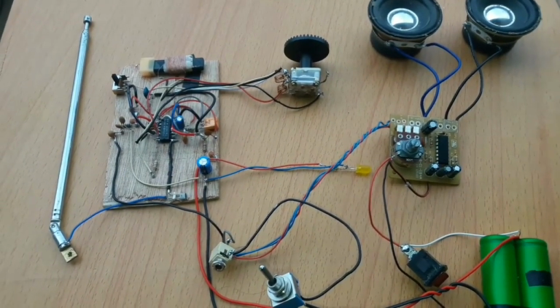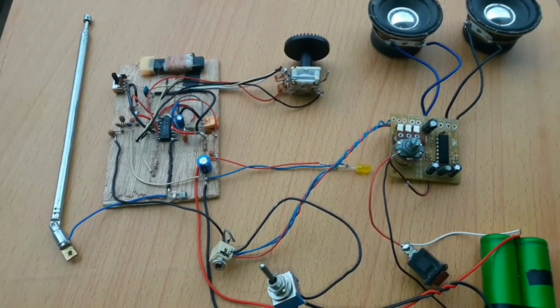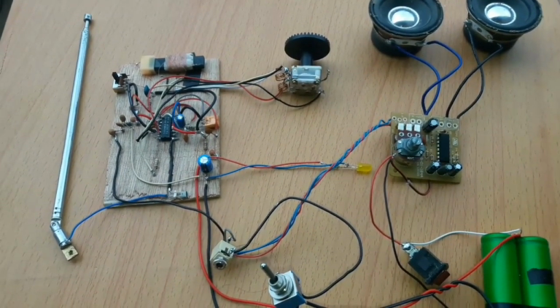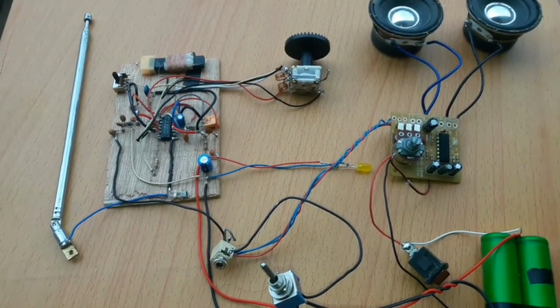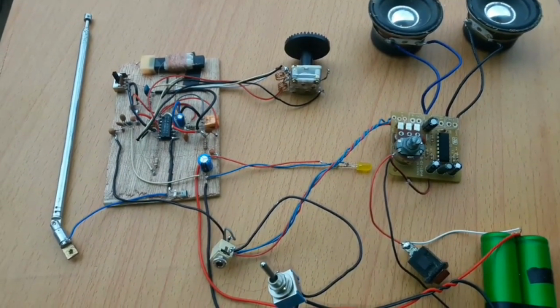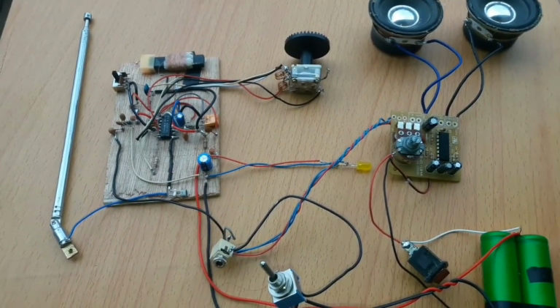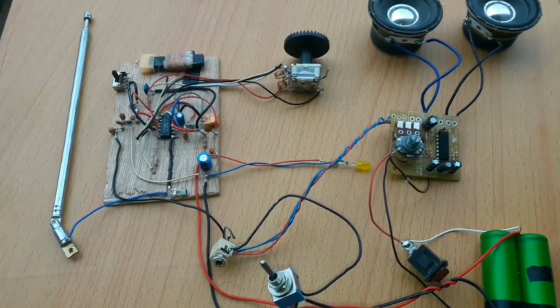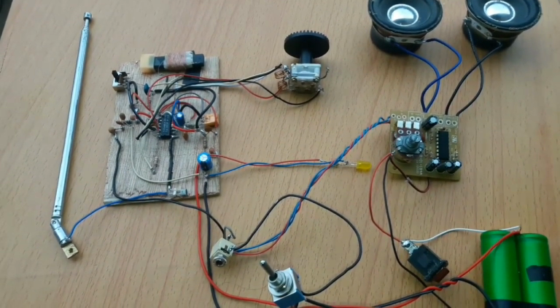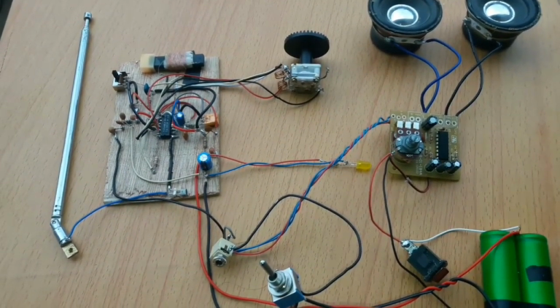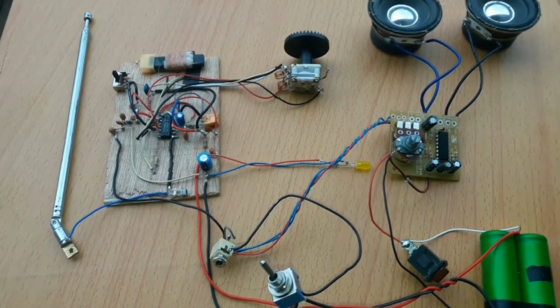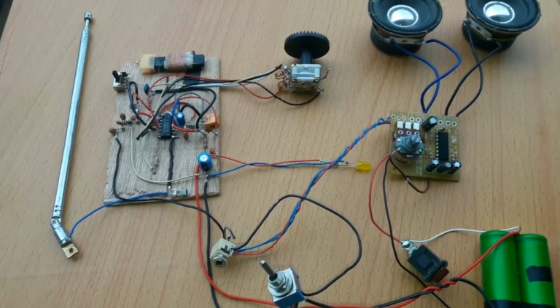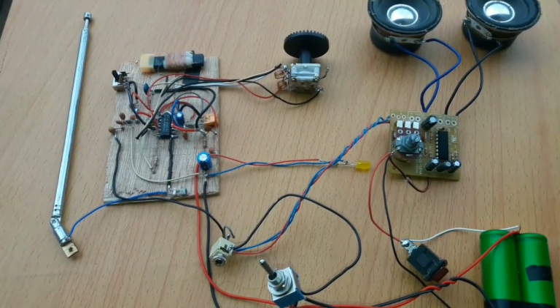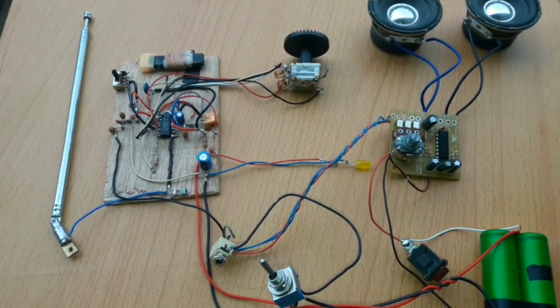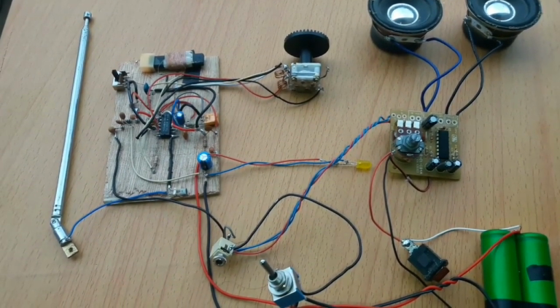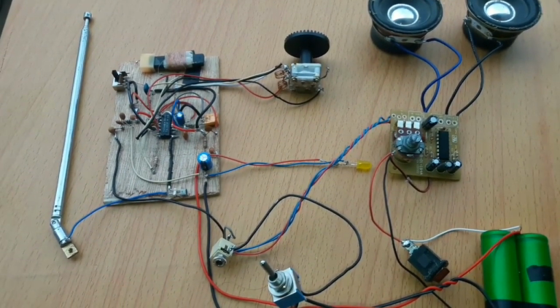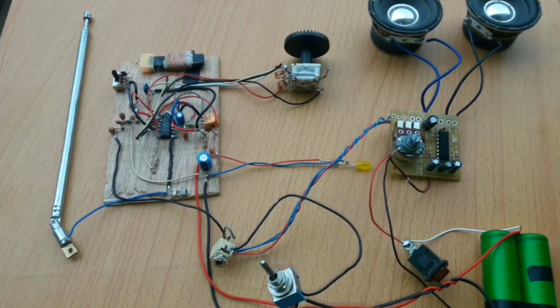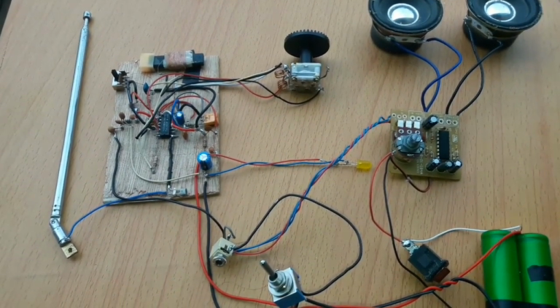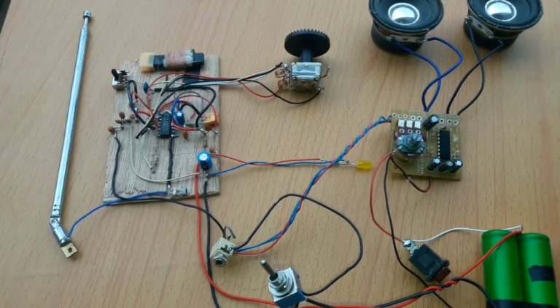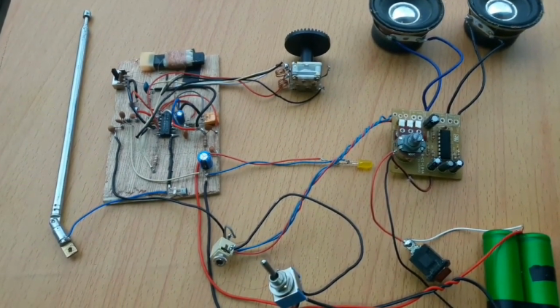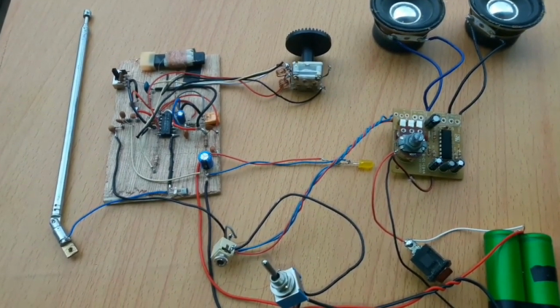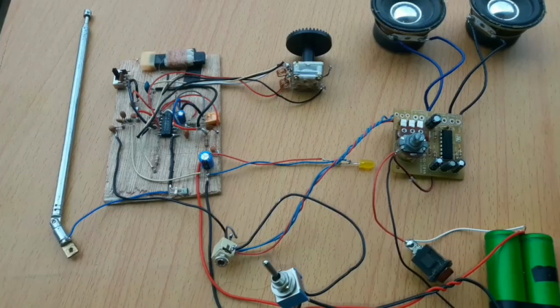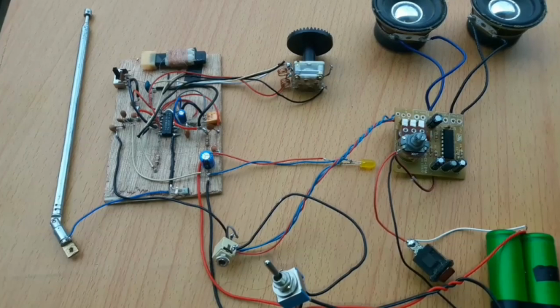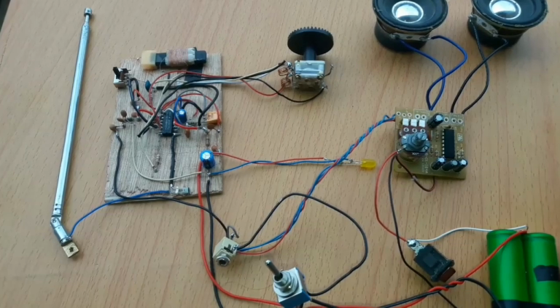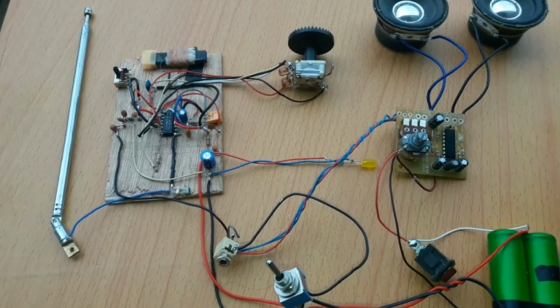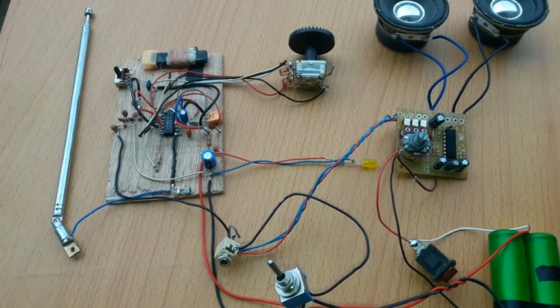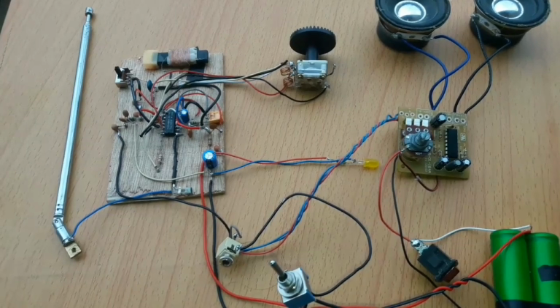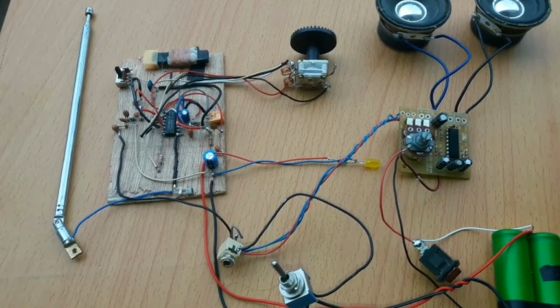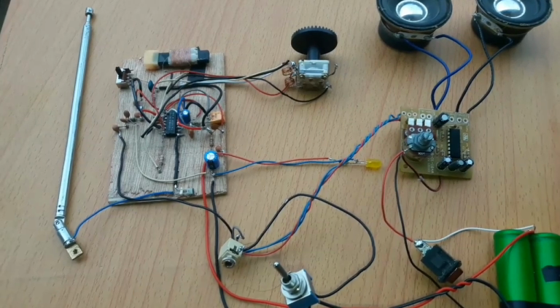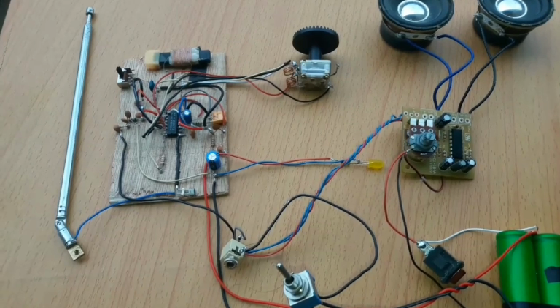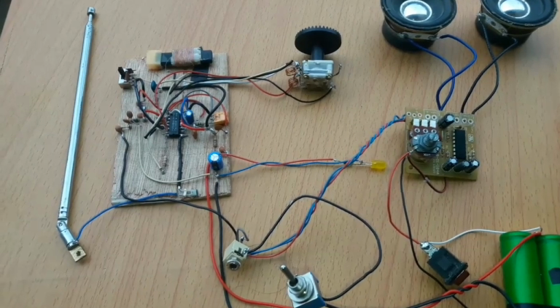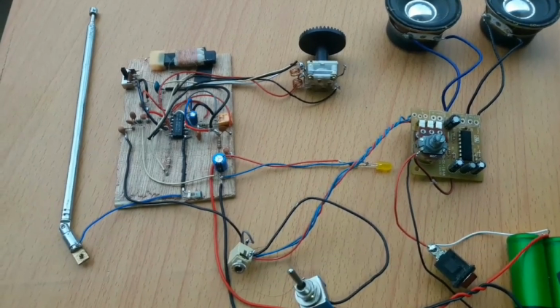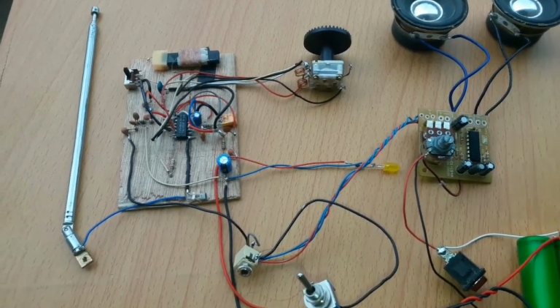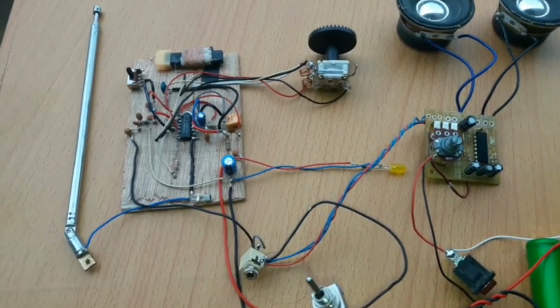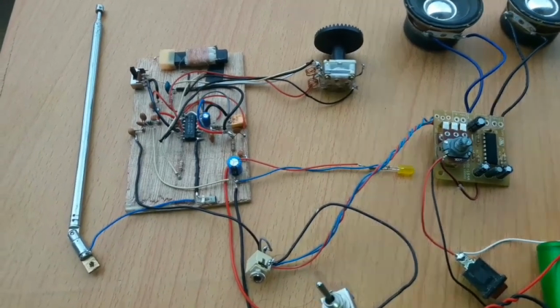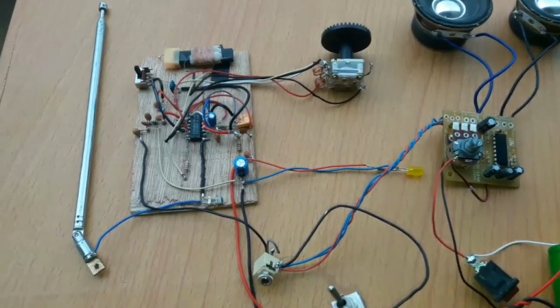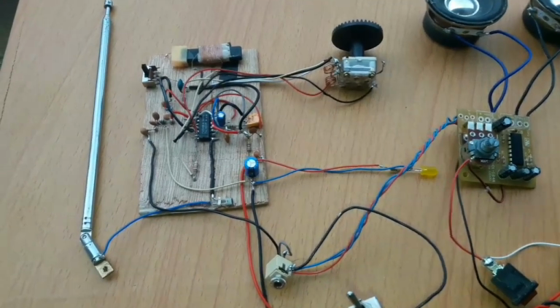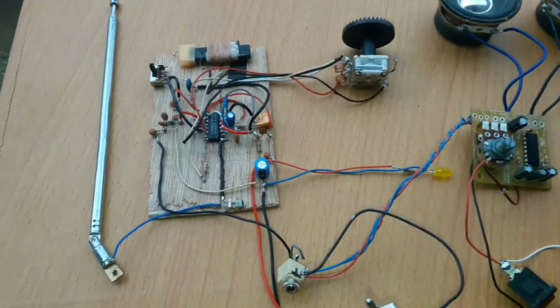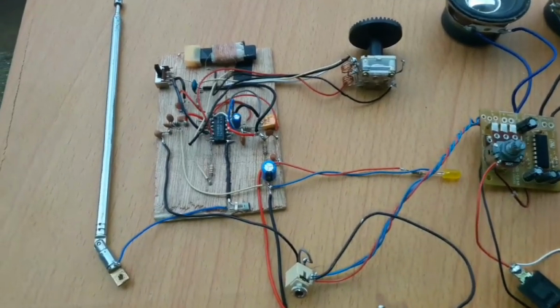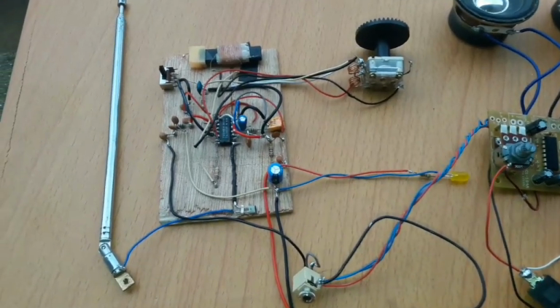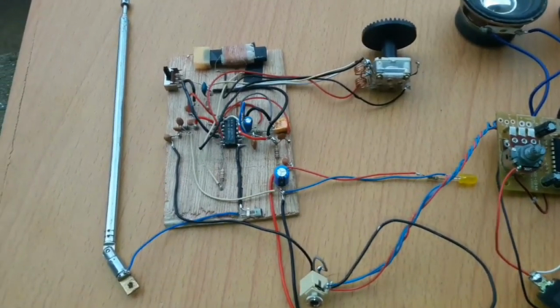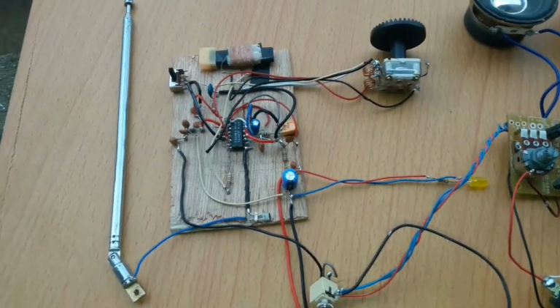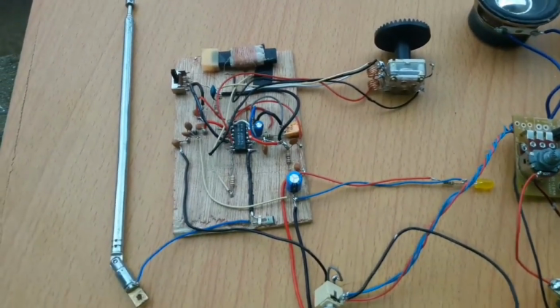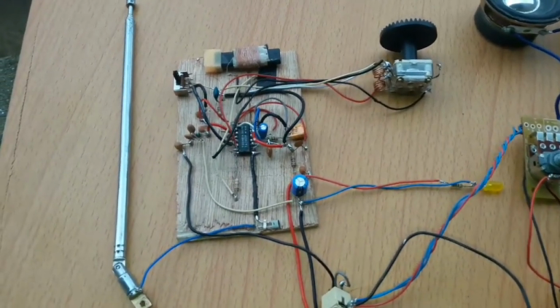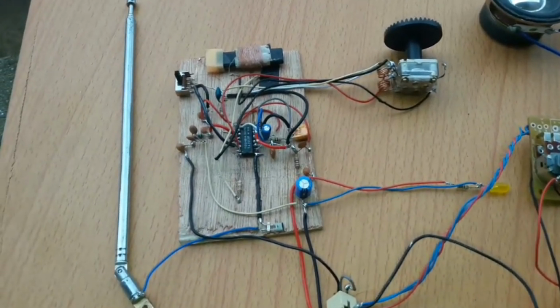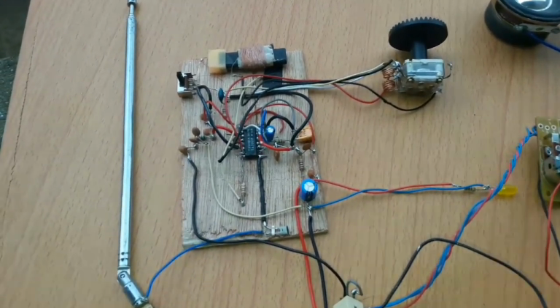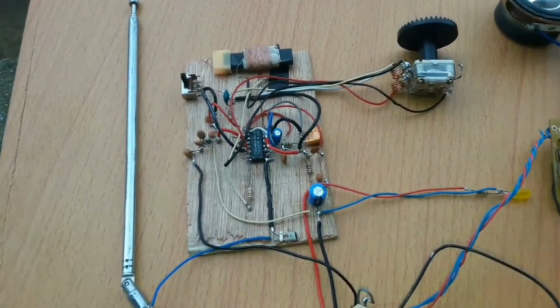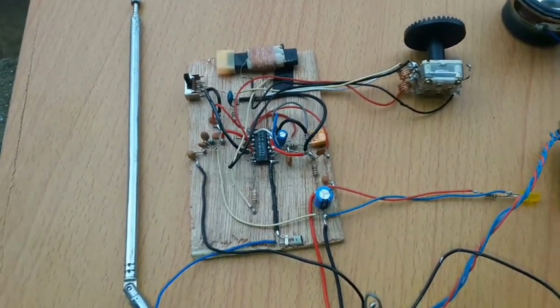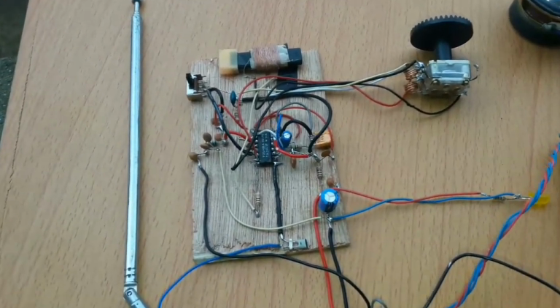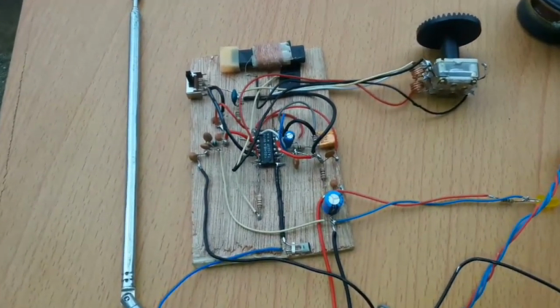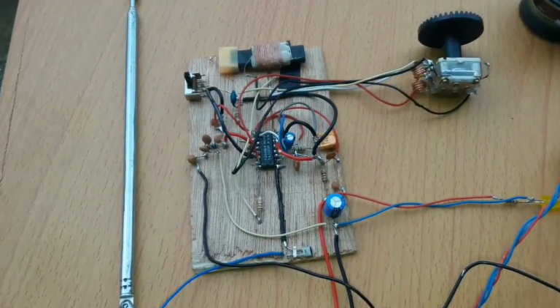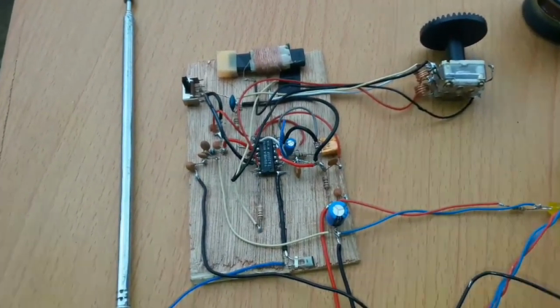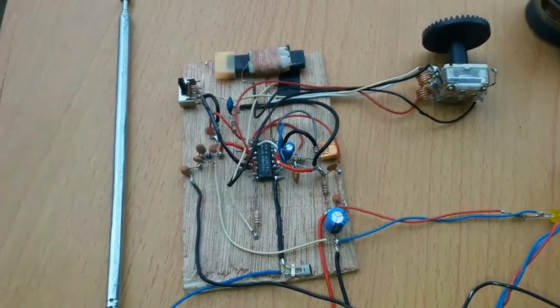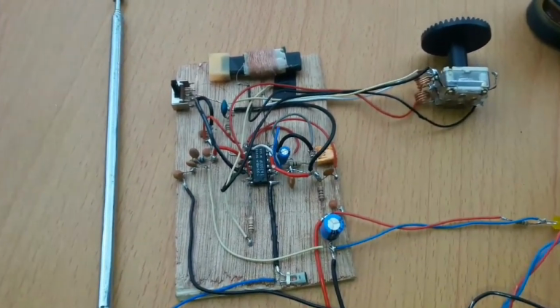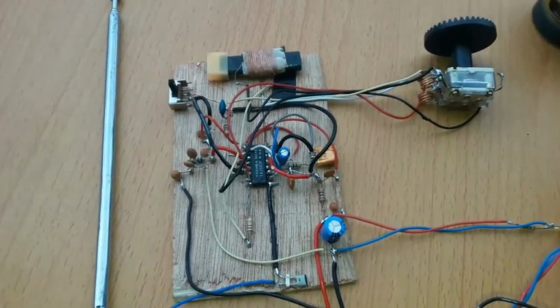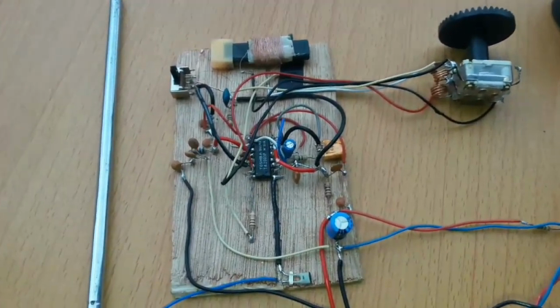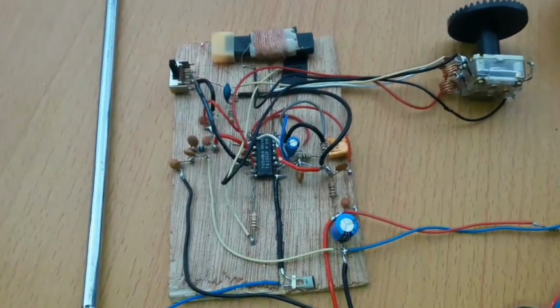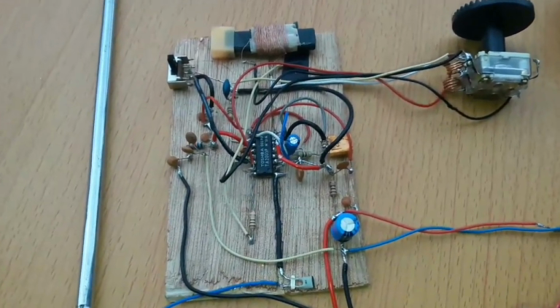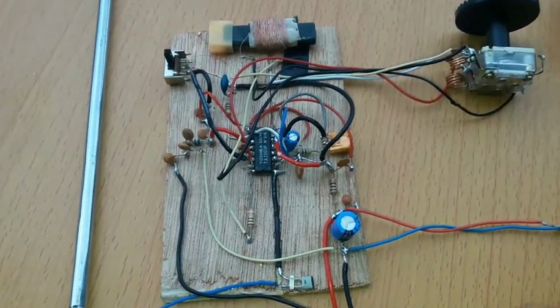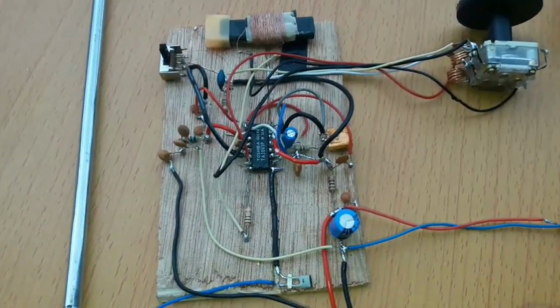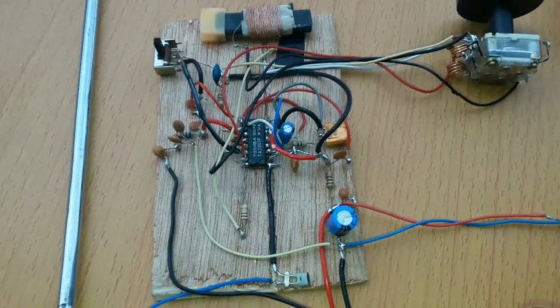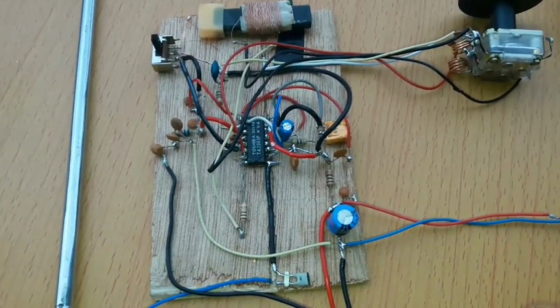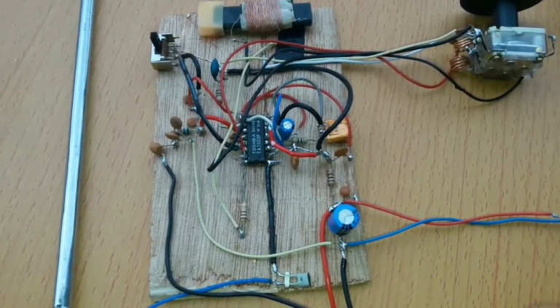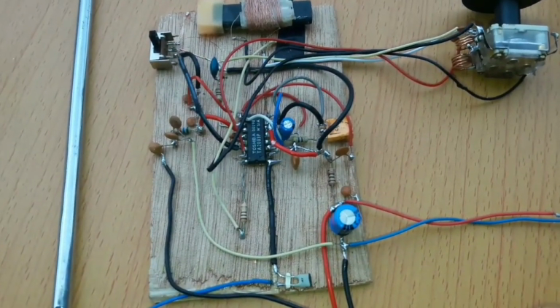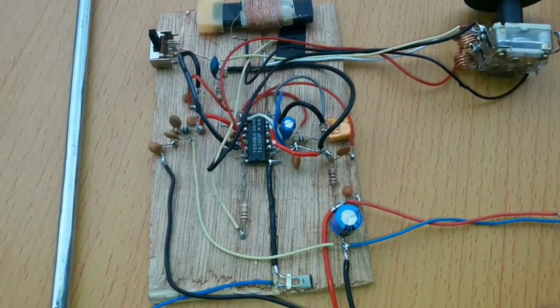In this video, I will give you a radio AM and FM with a basic design.